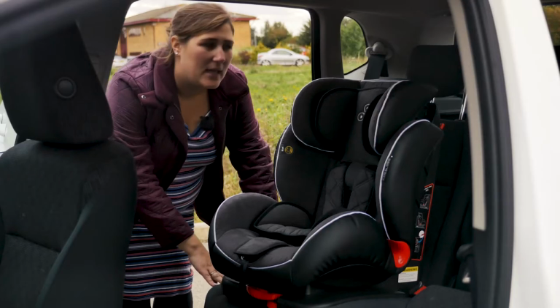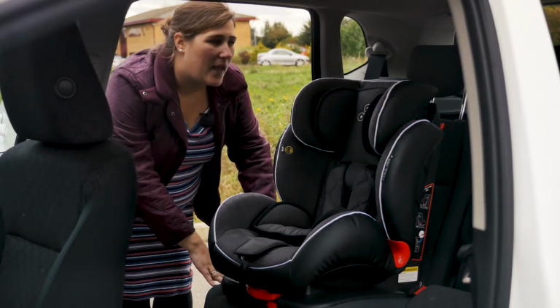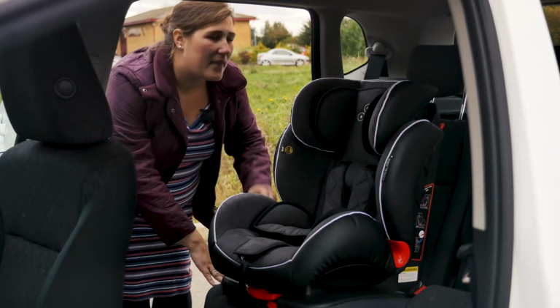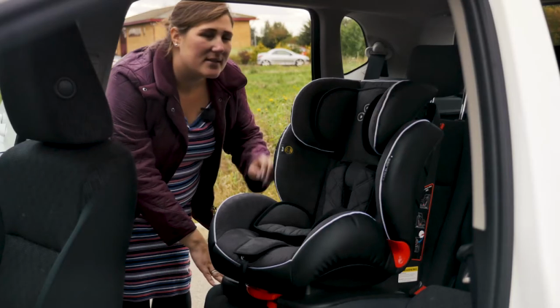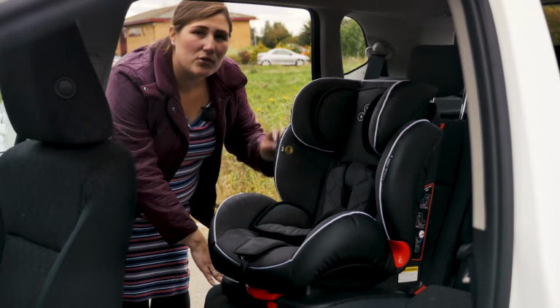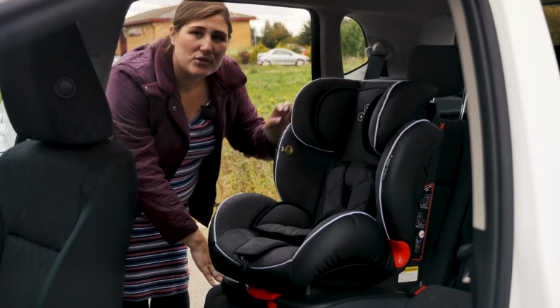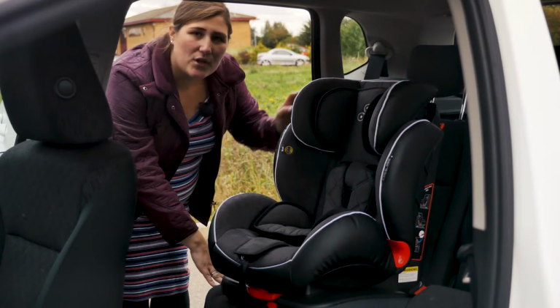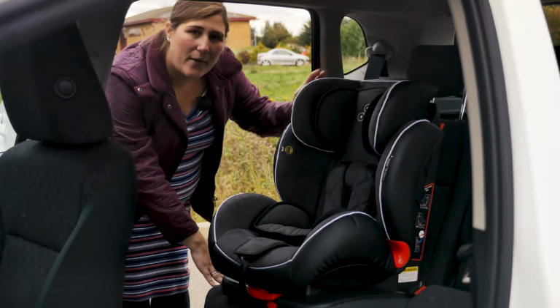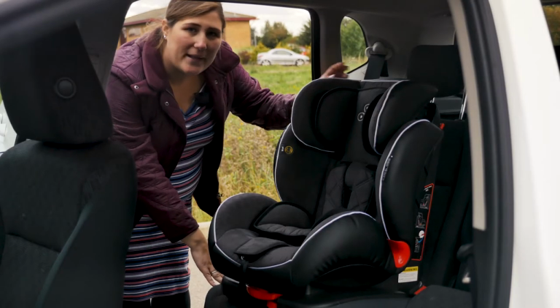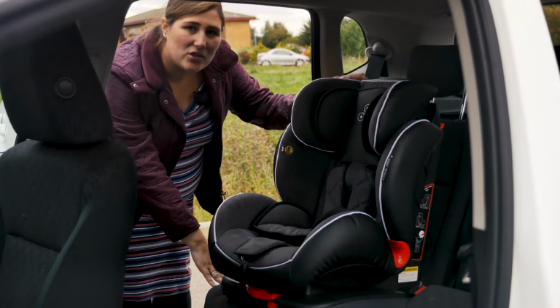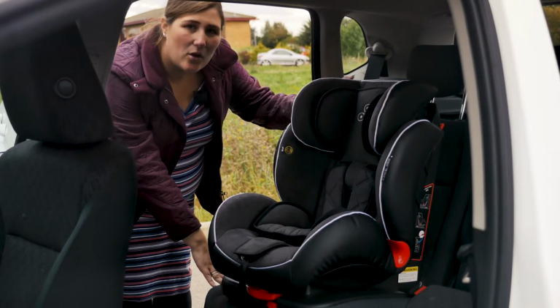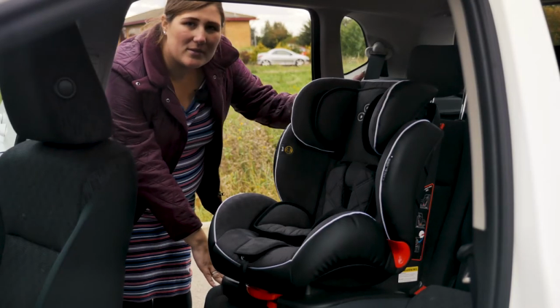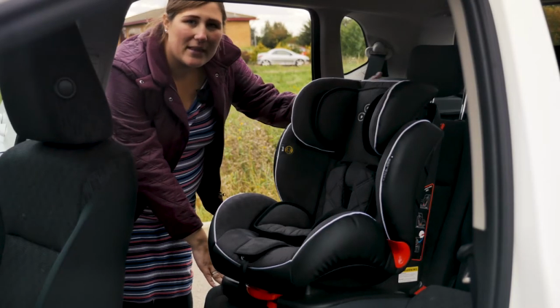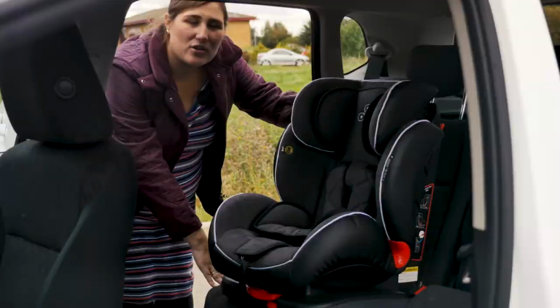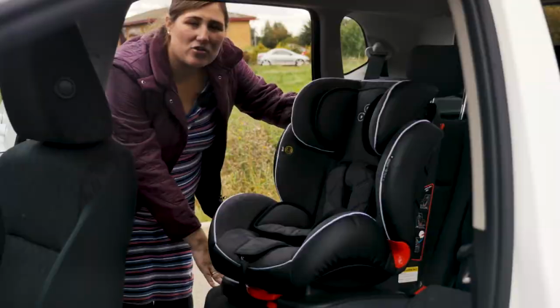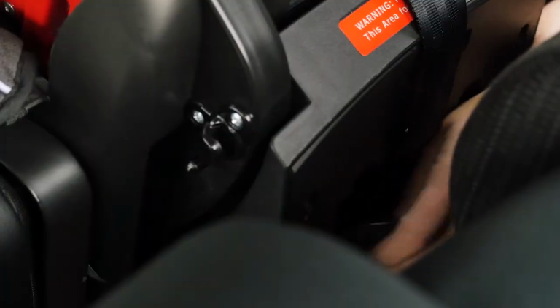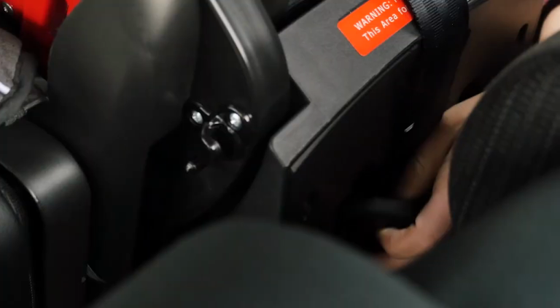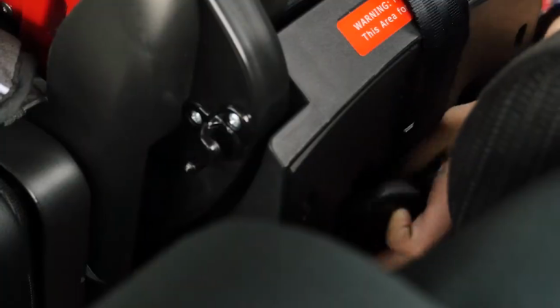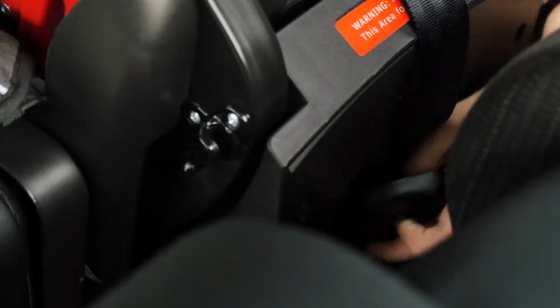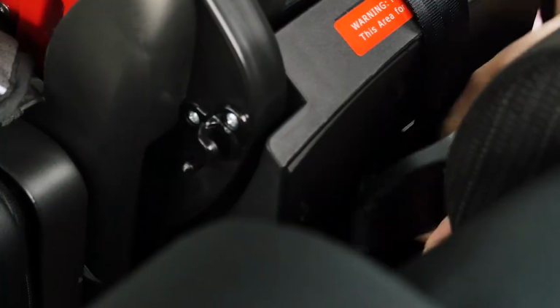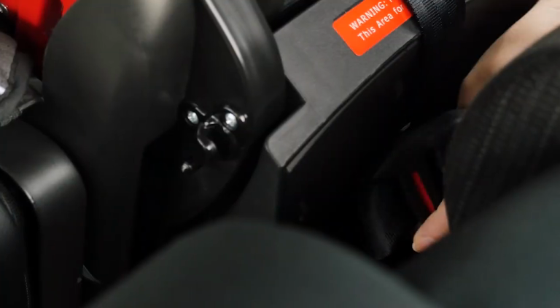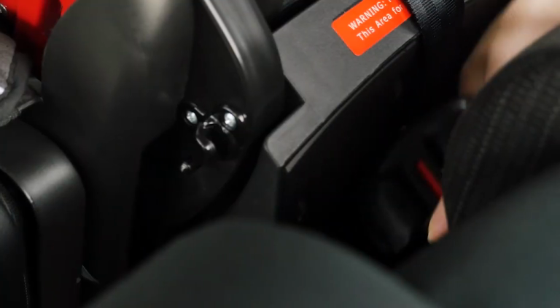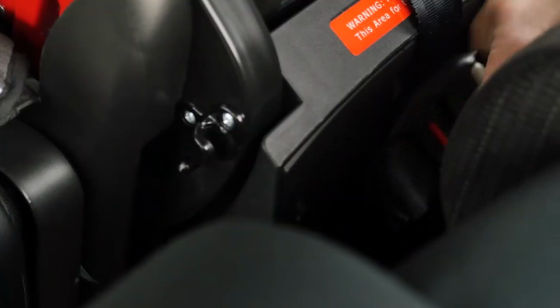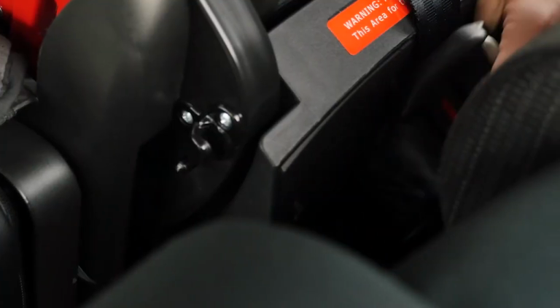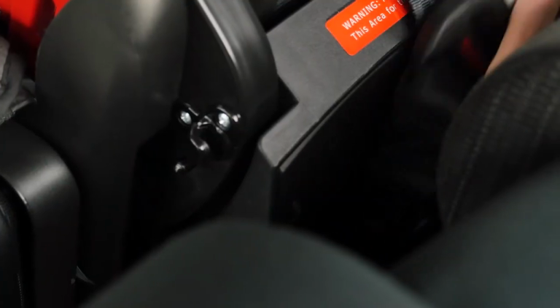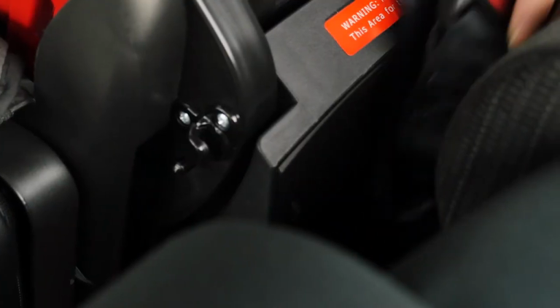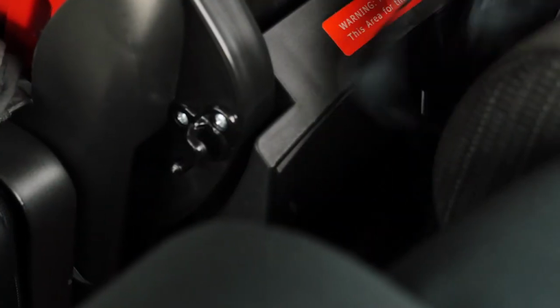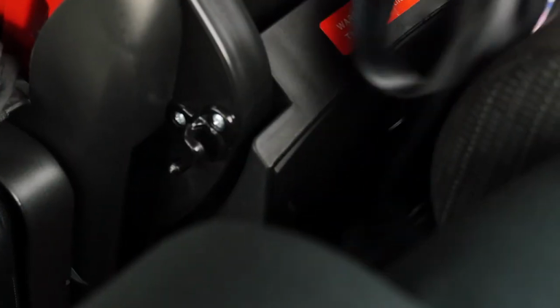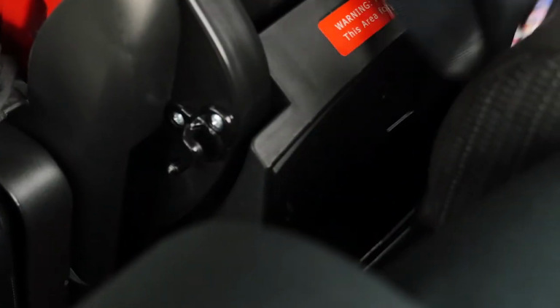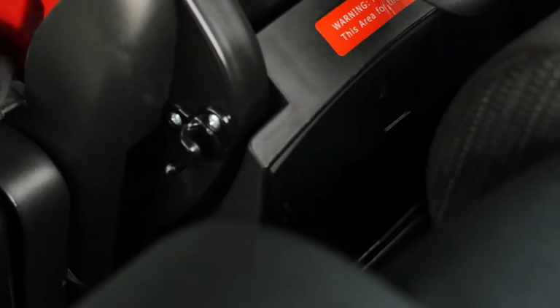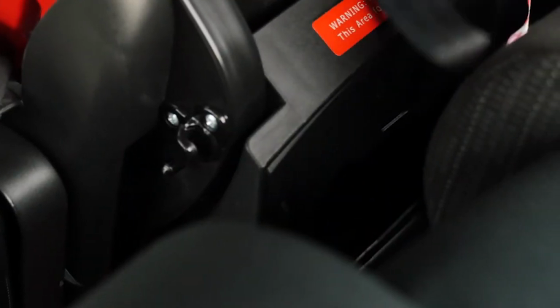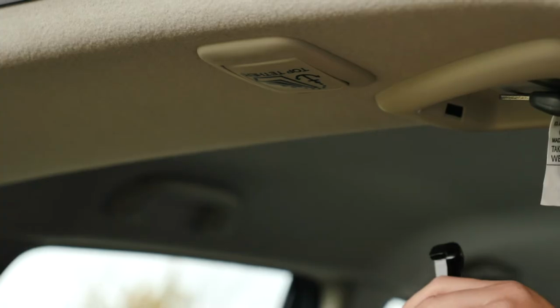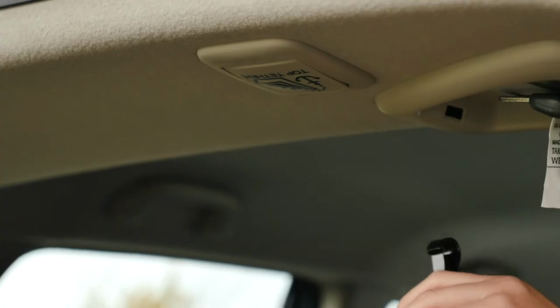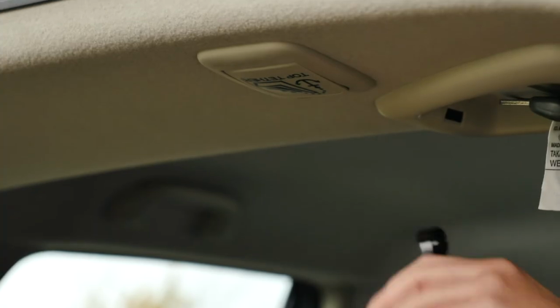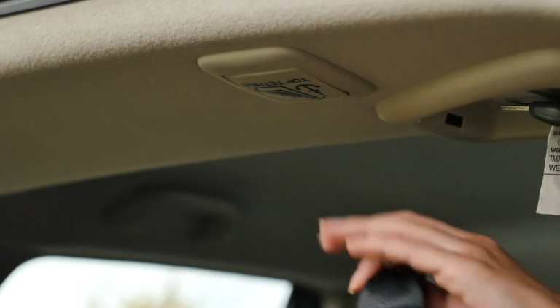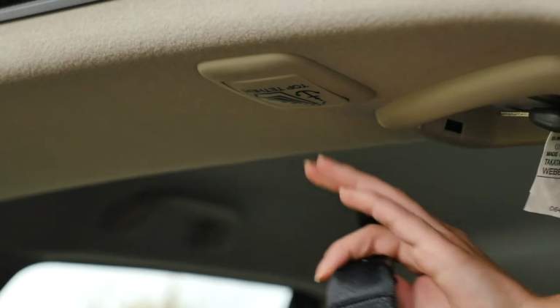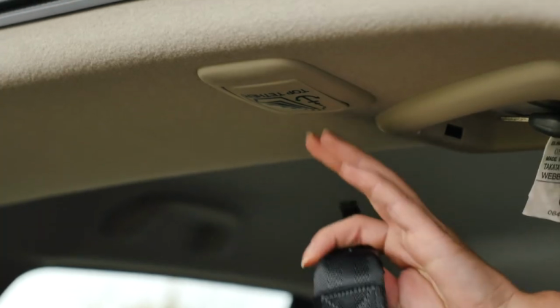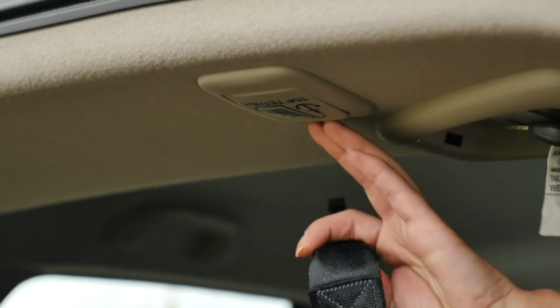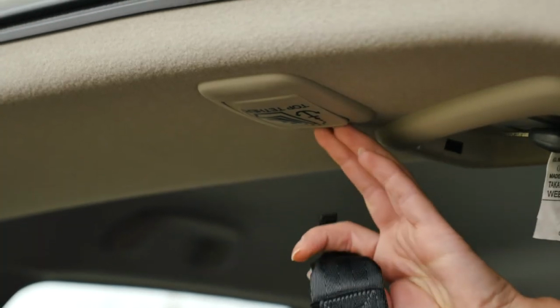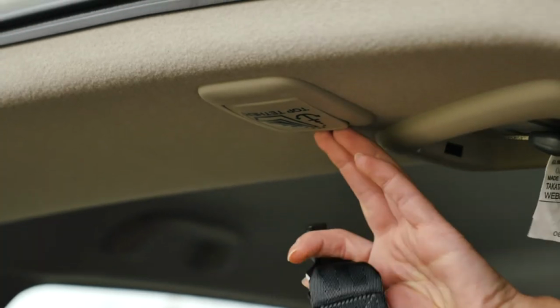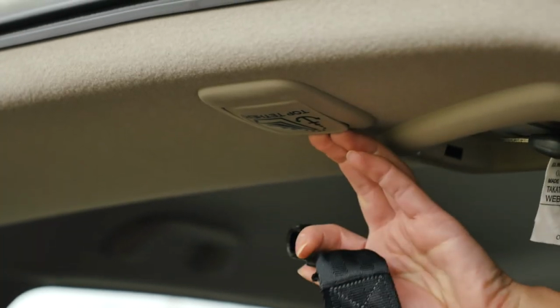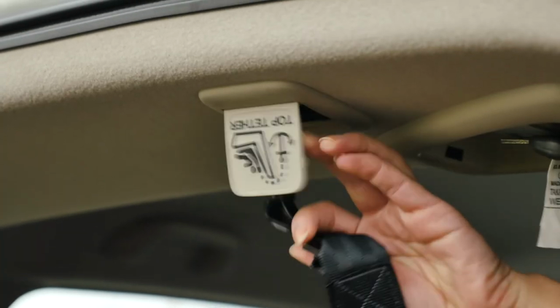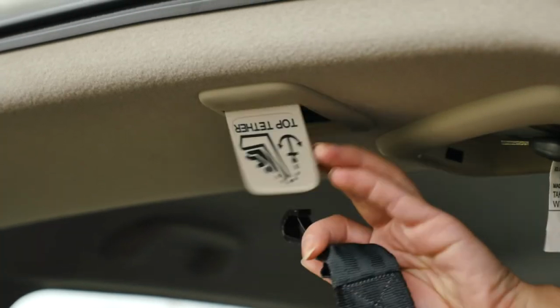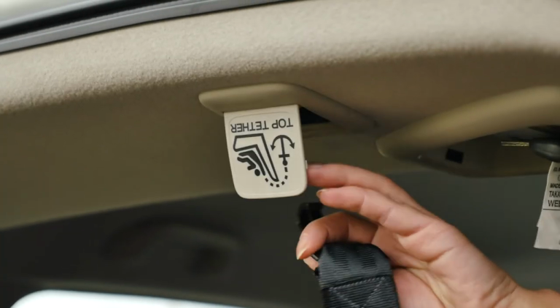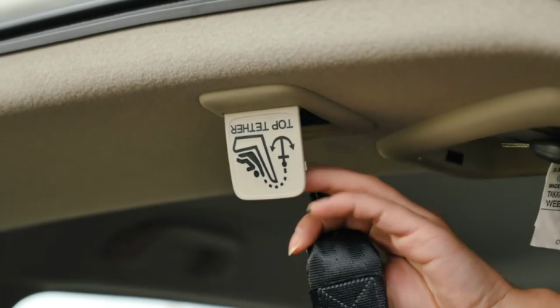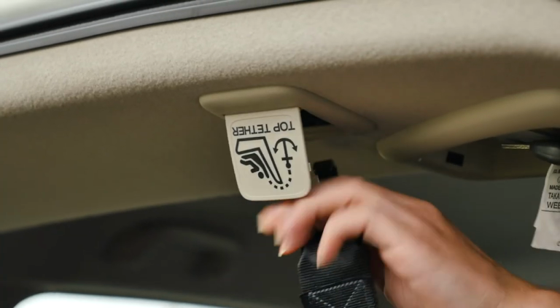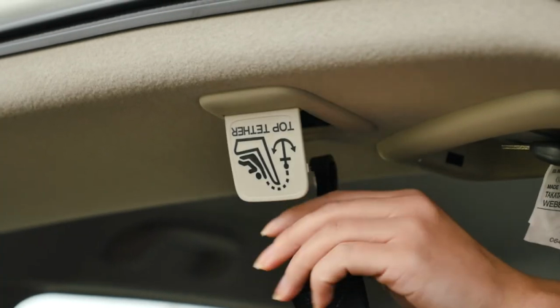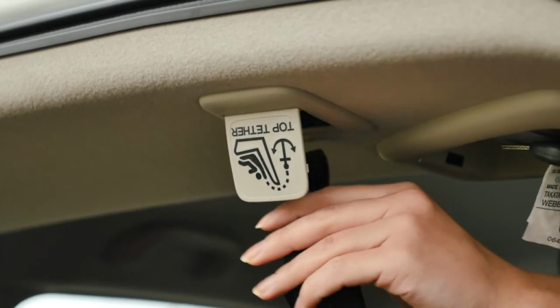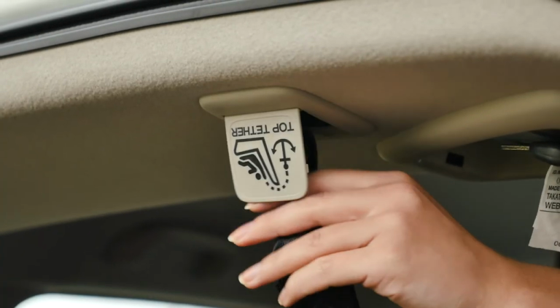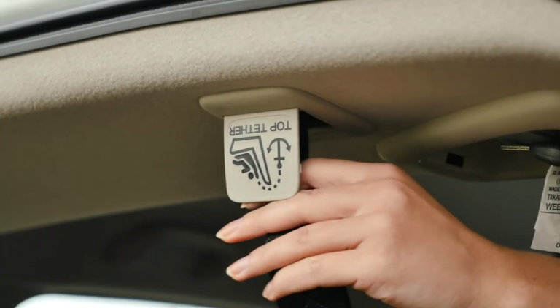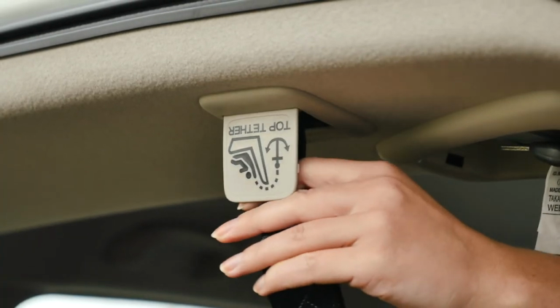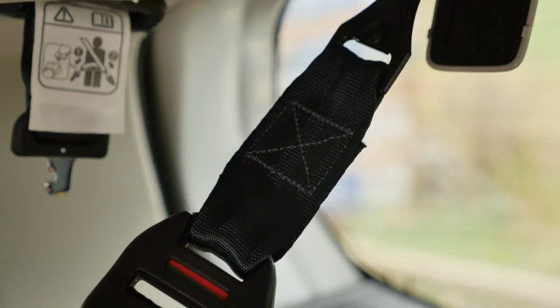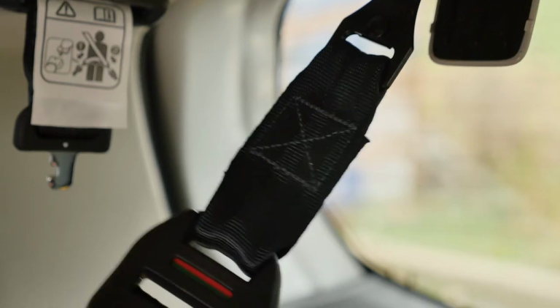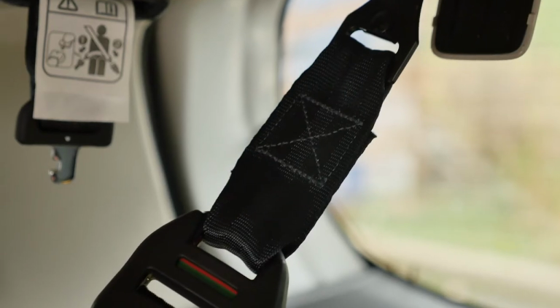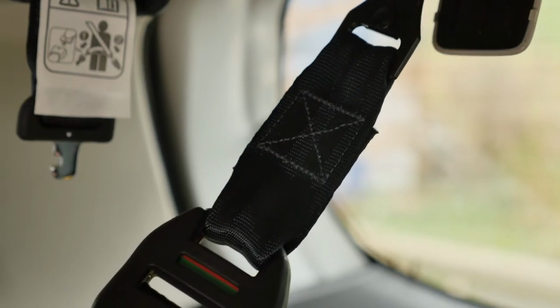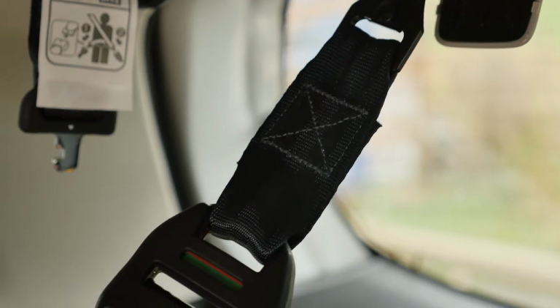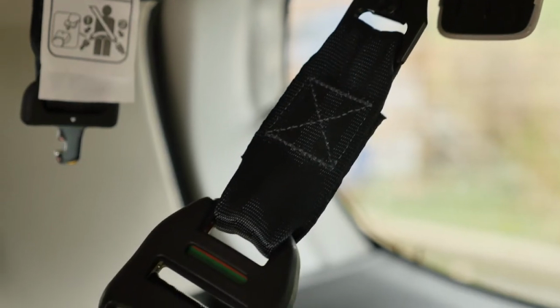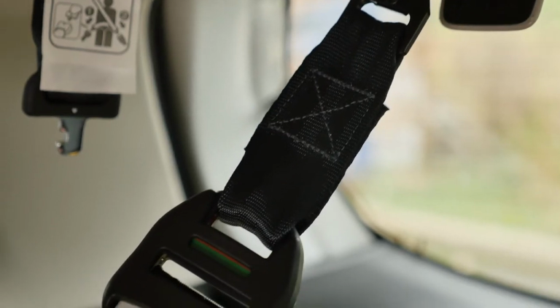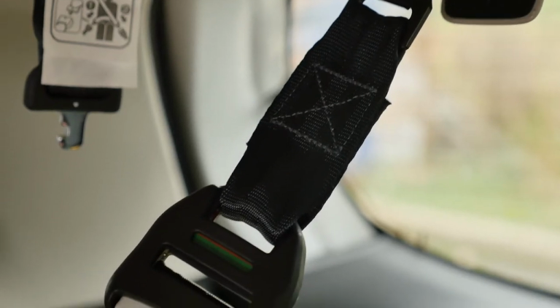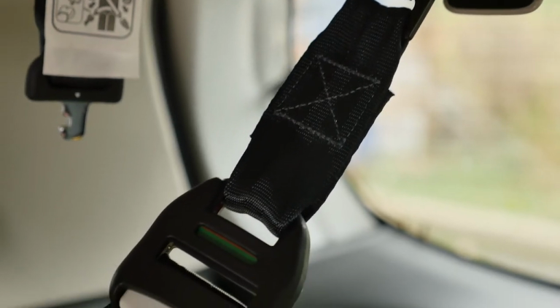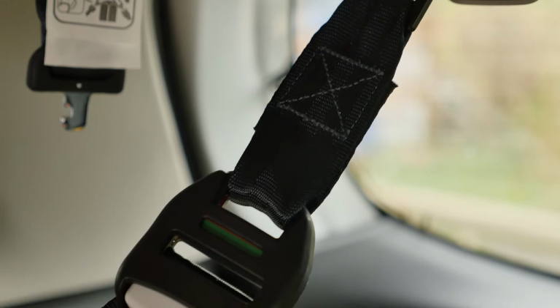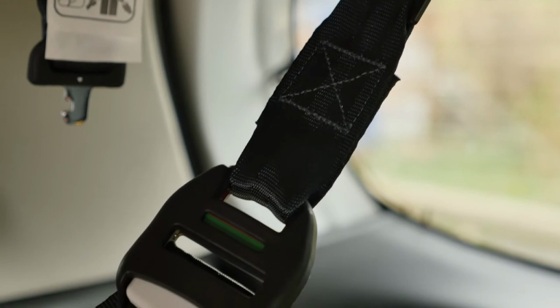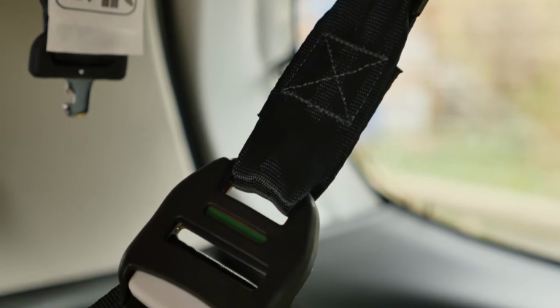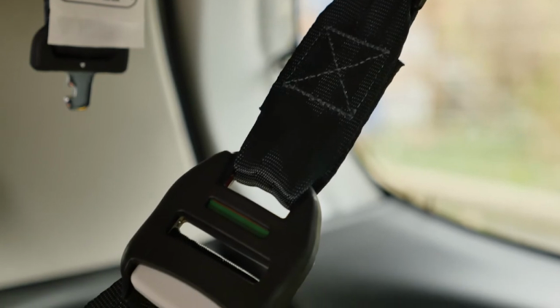There's also a top tether strap which is cleverly tucked away in a compartment in the back of the seat. Hook the clip onto the D-ring or anchor point.